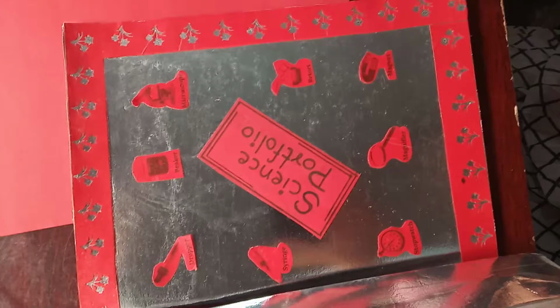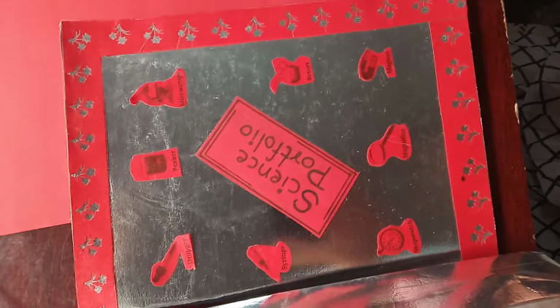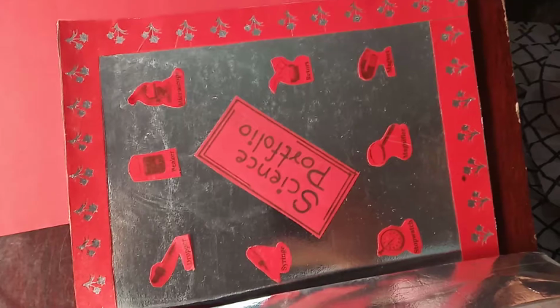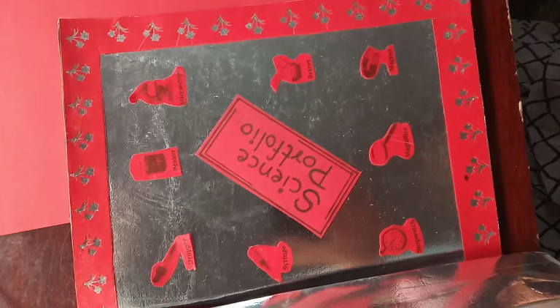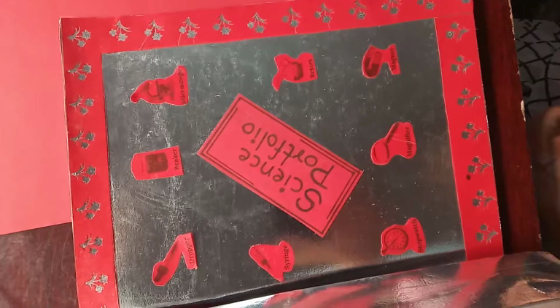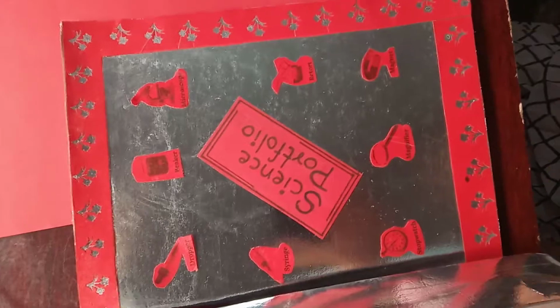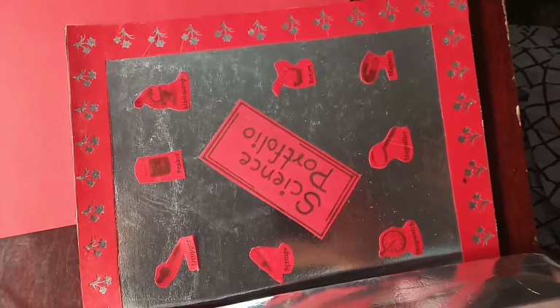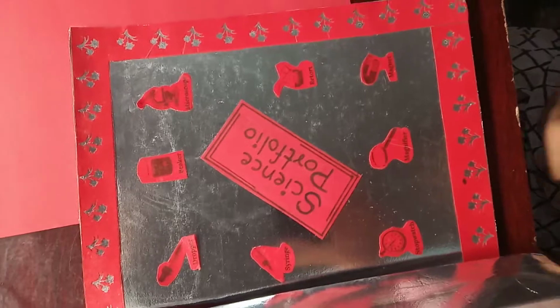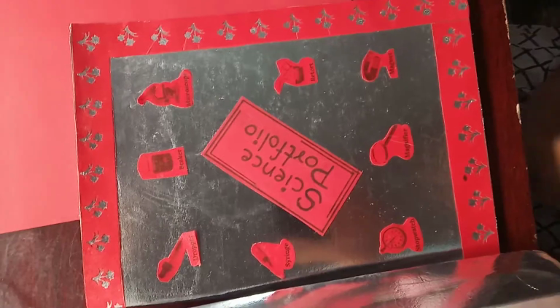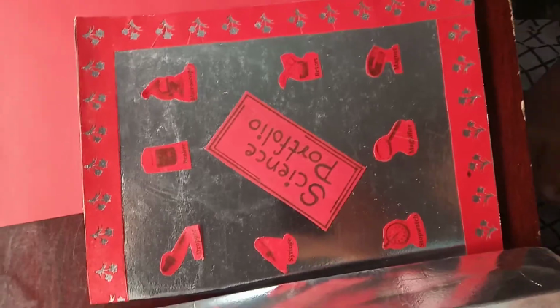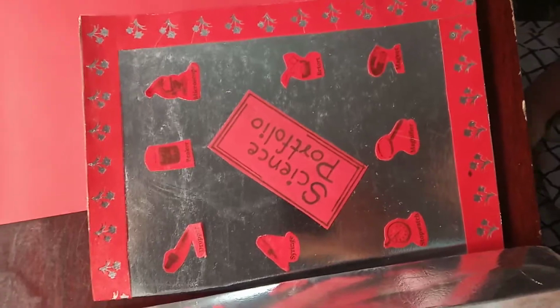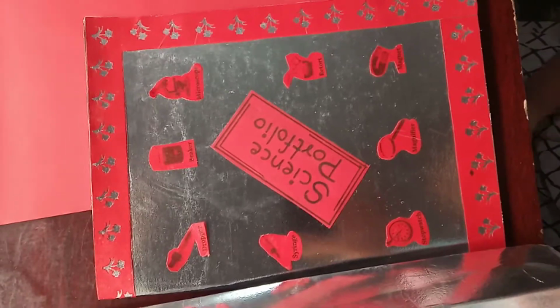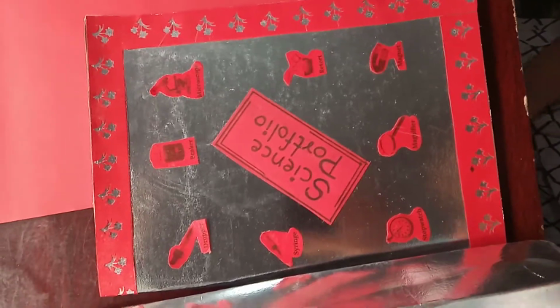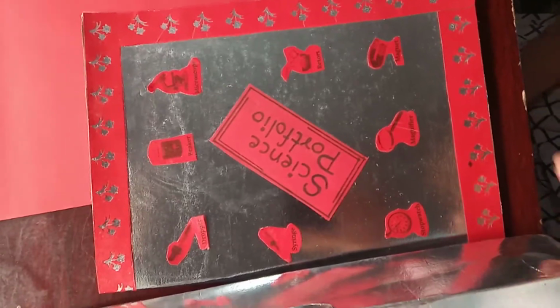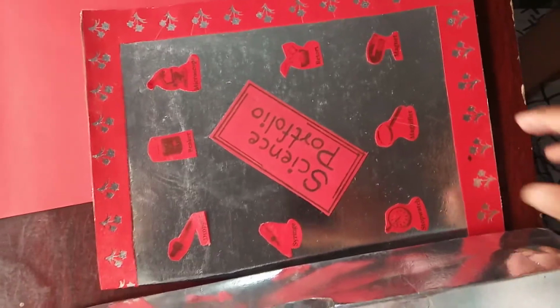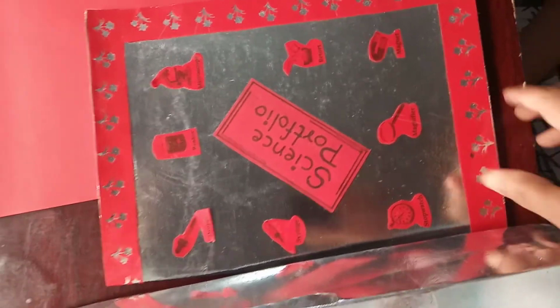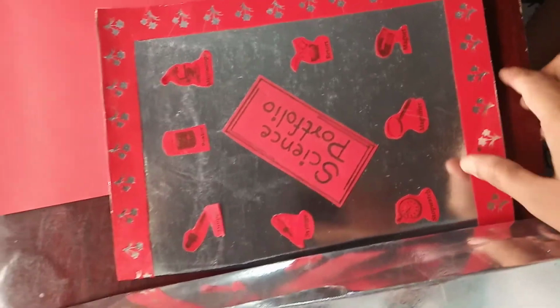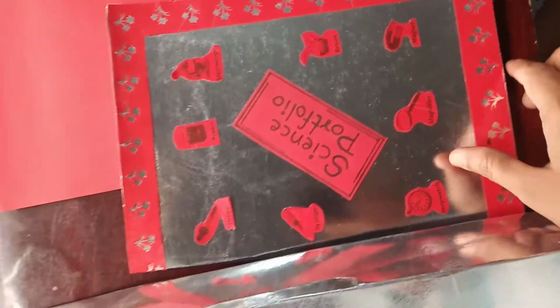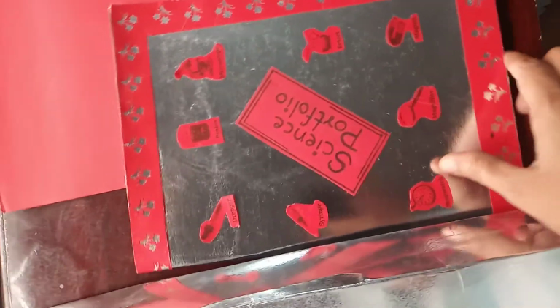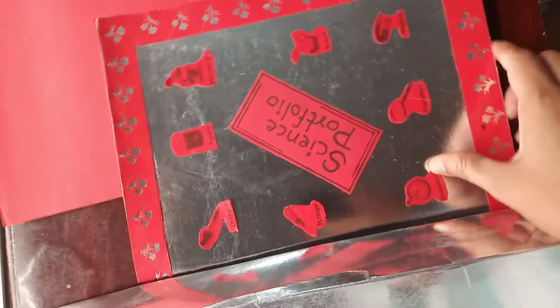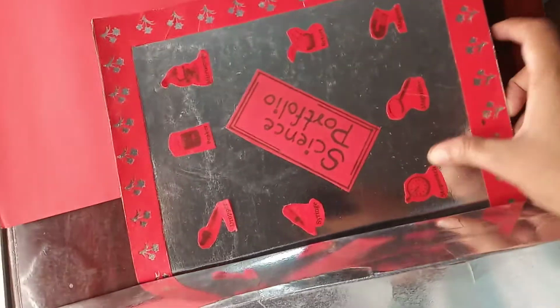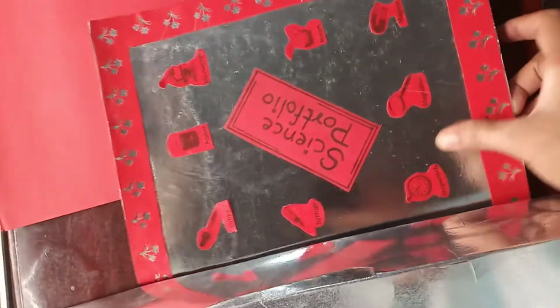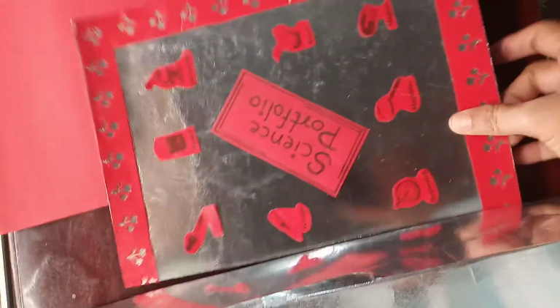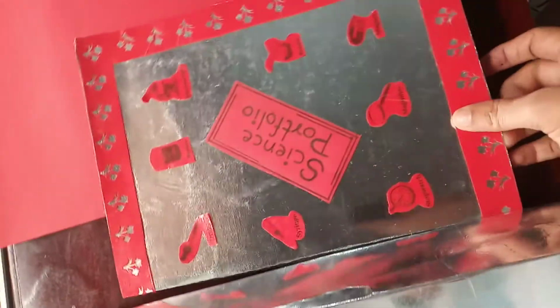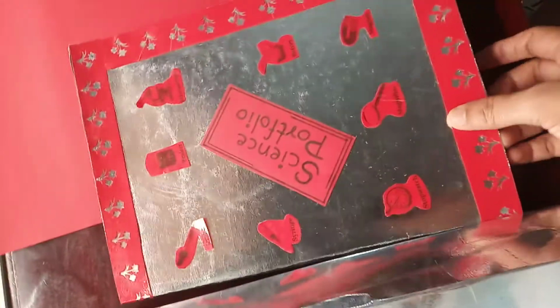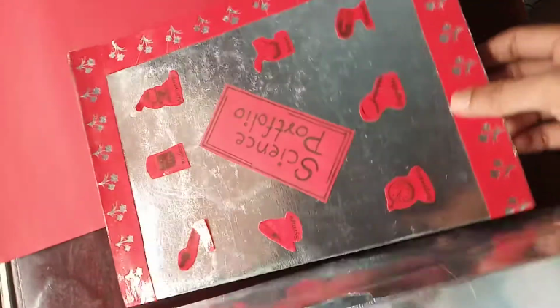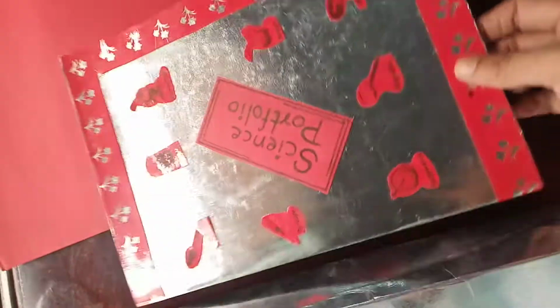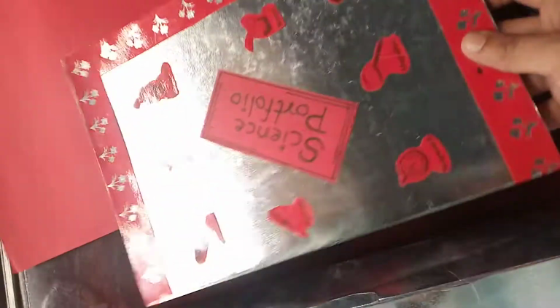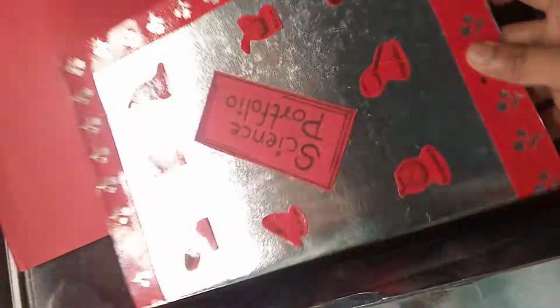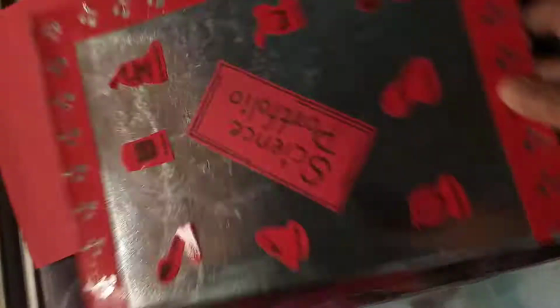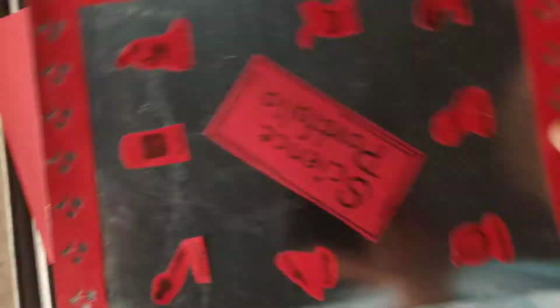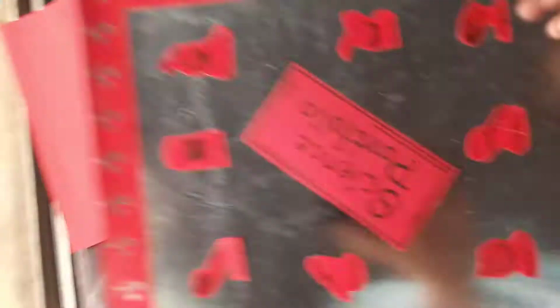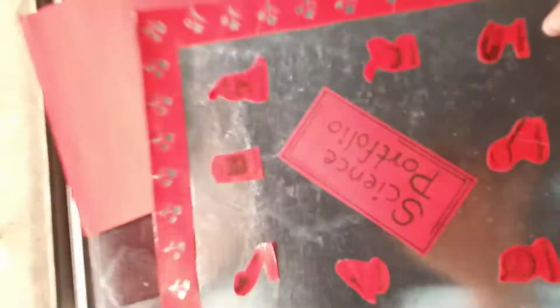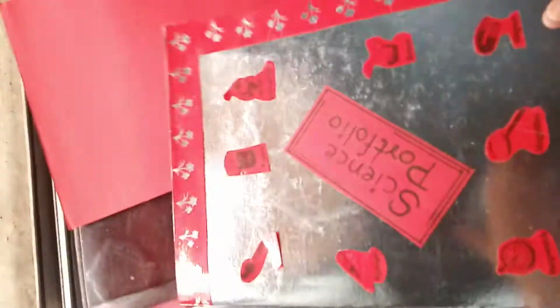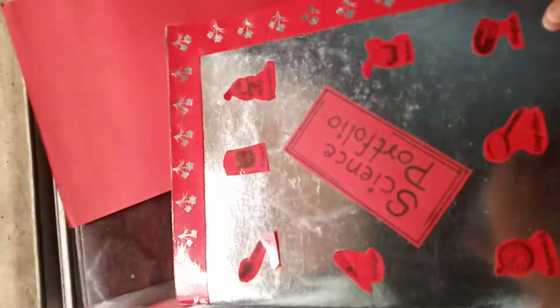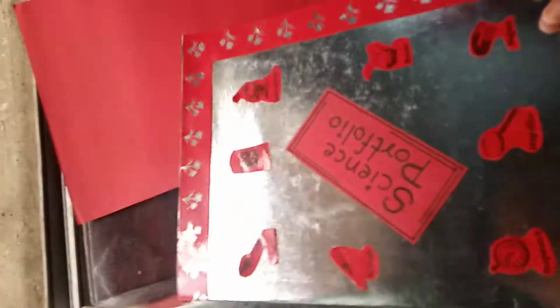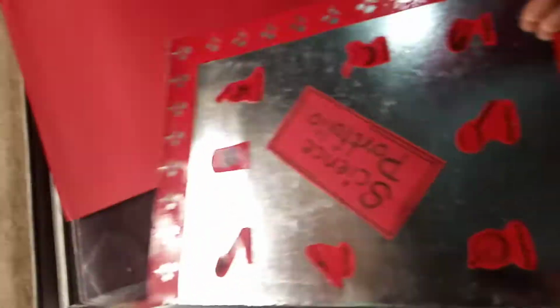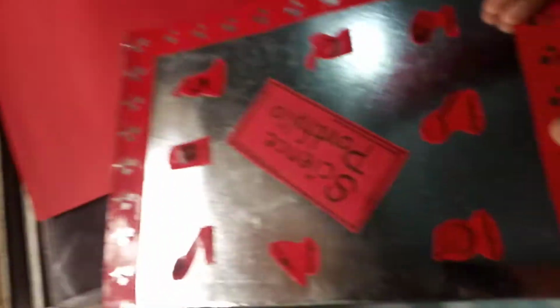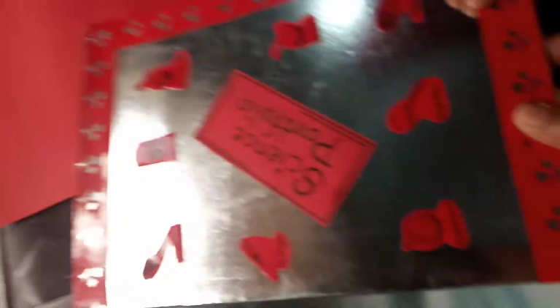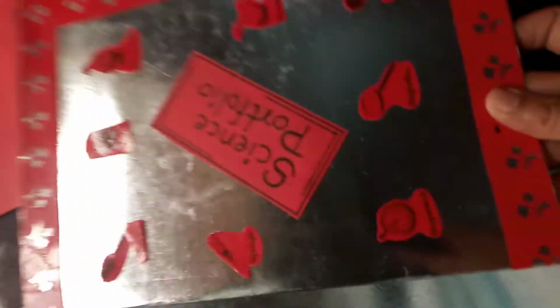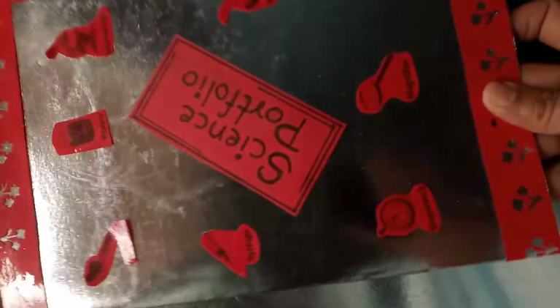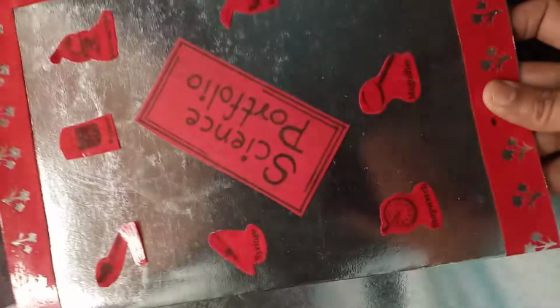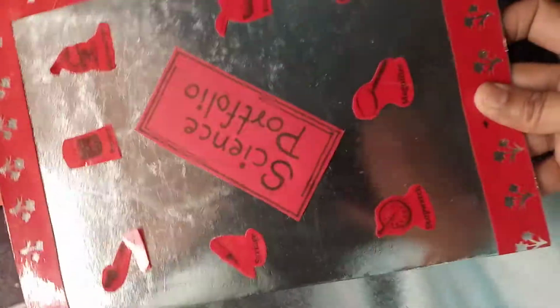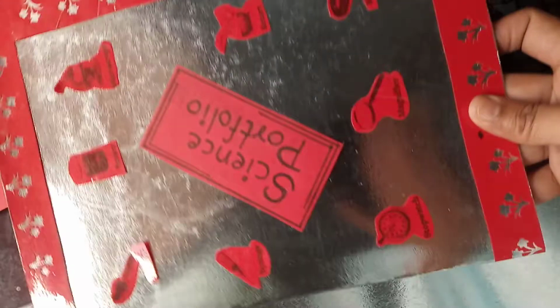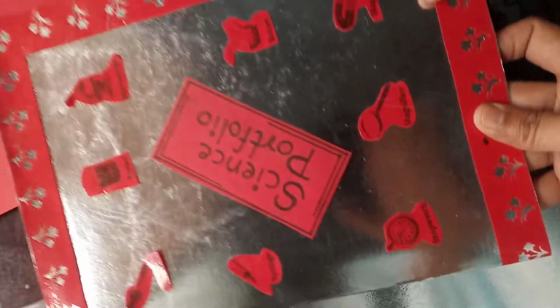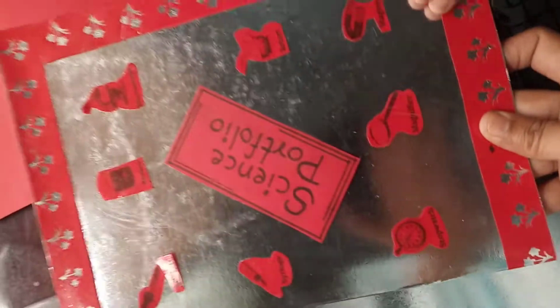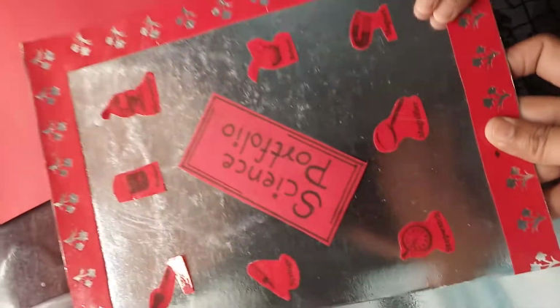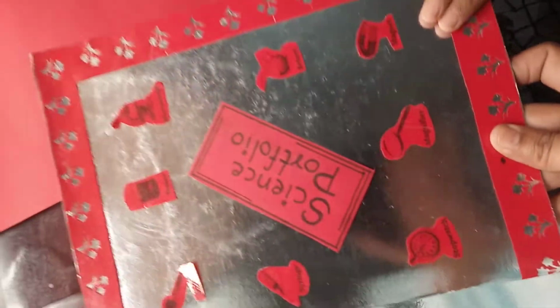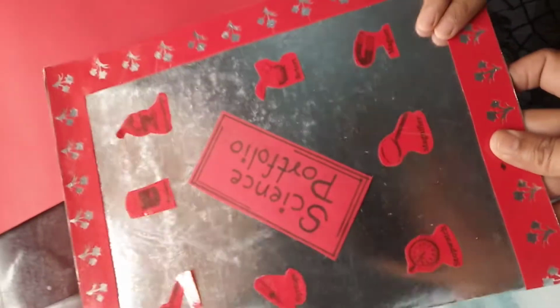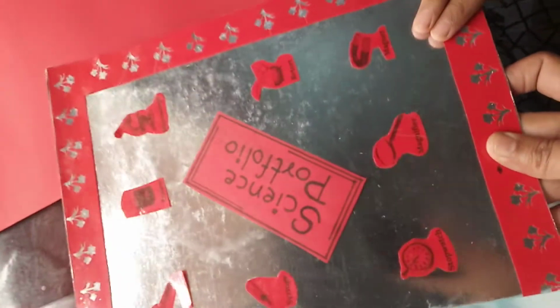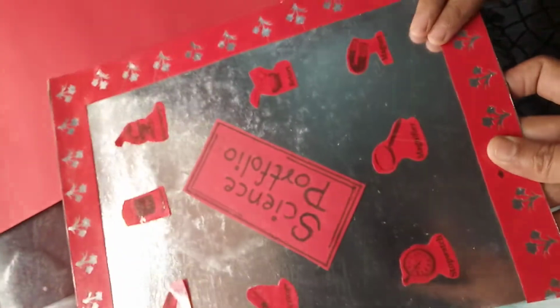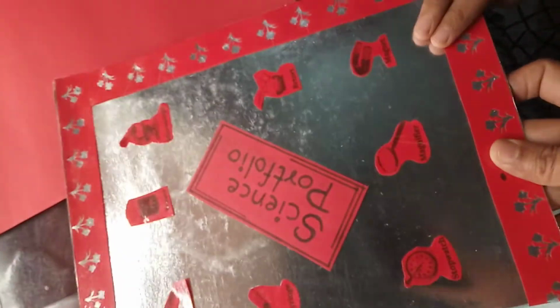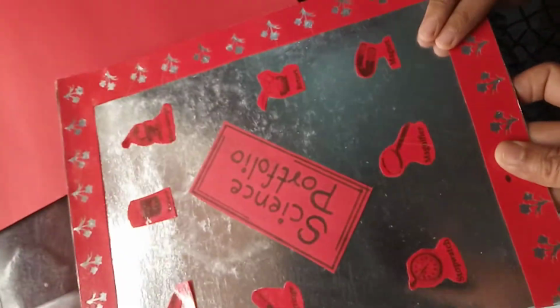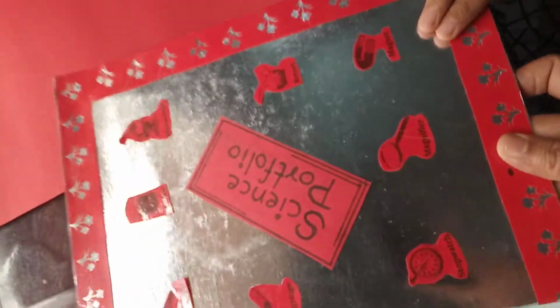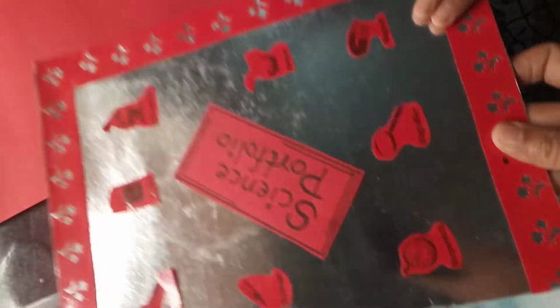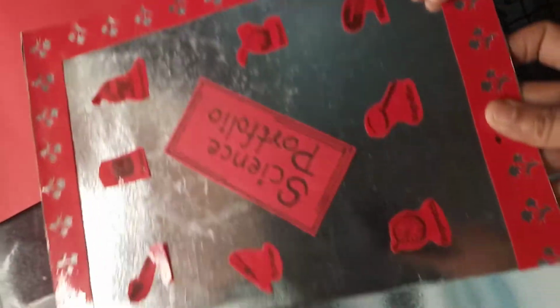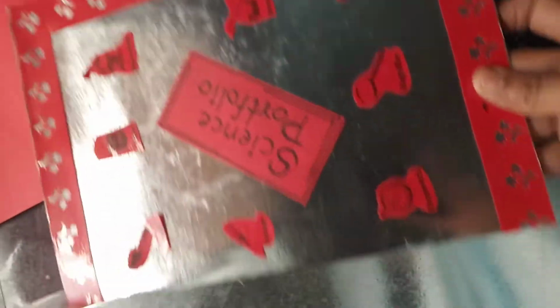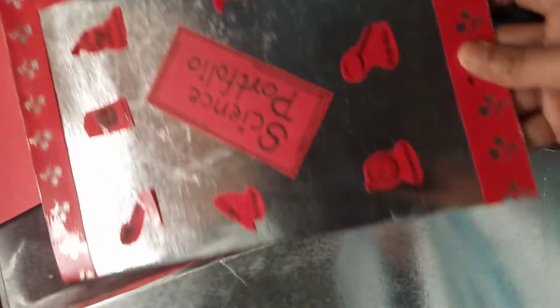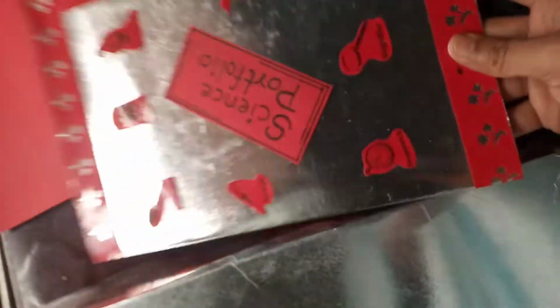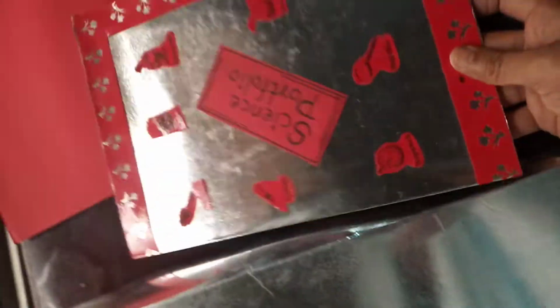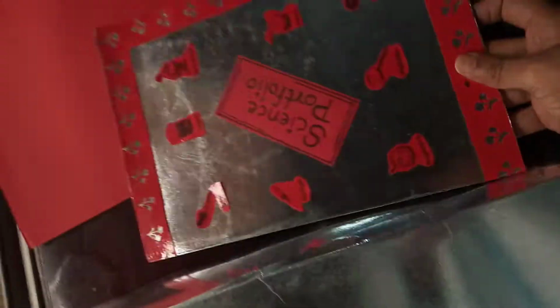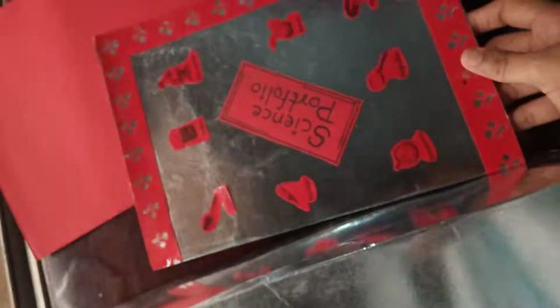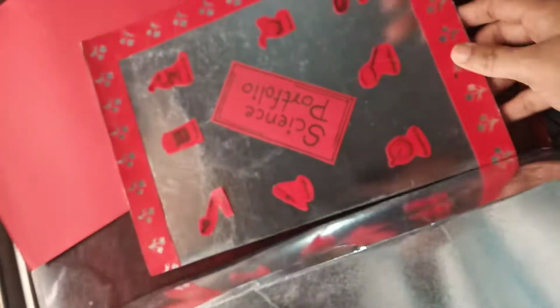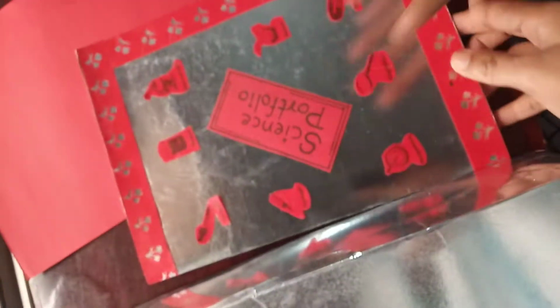Hi friends, I am Annamasin Sayyid from Class 6A and today I am going to show you how to make a science portfolio like this.